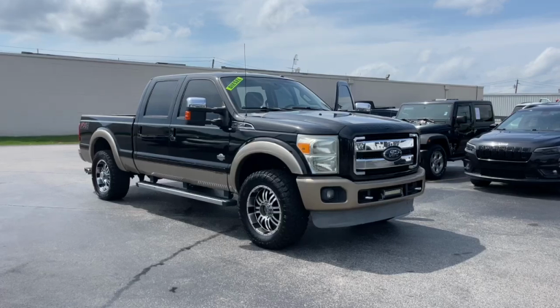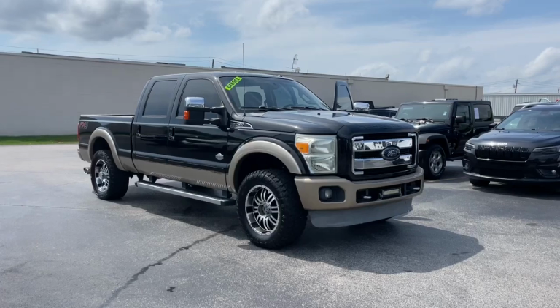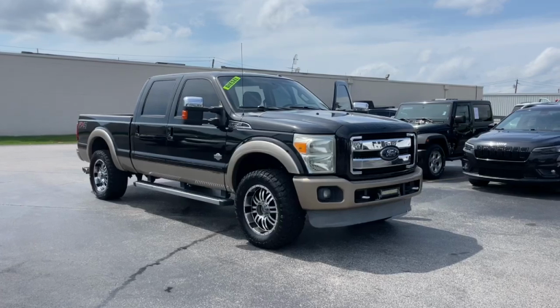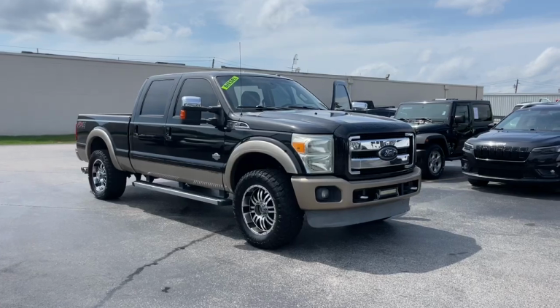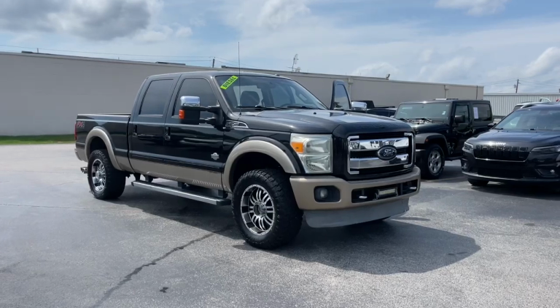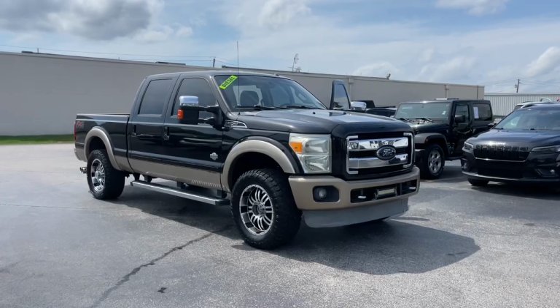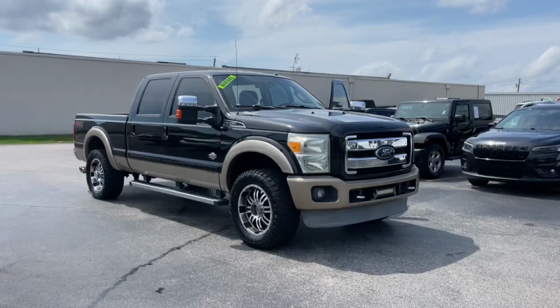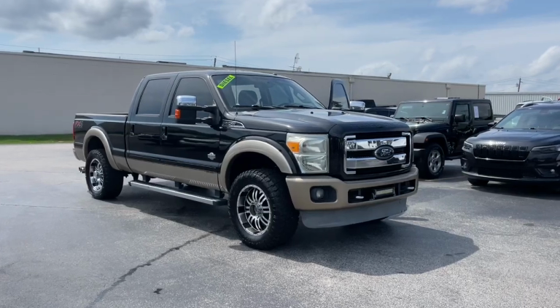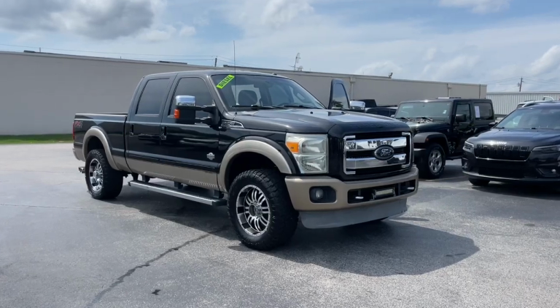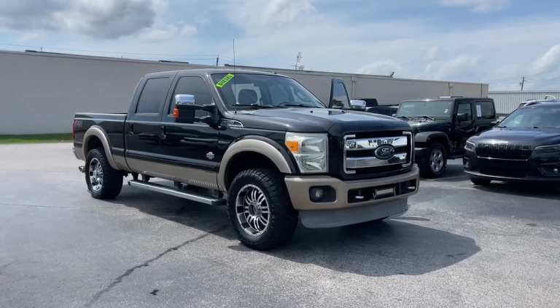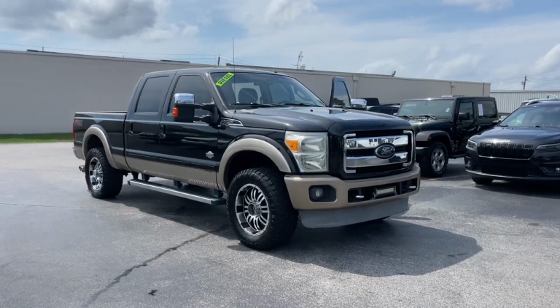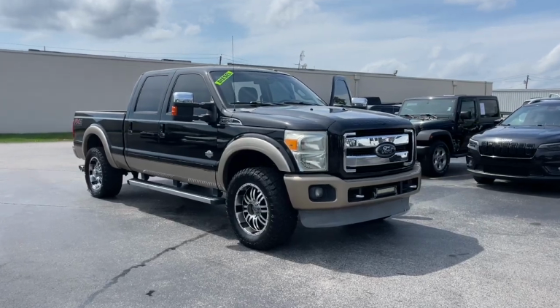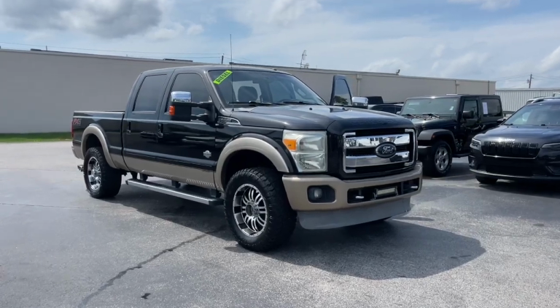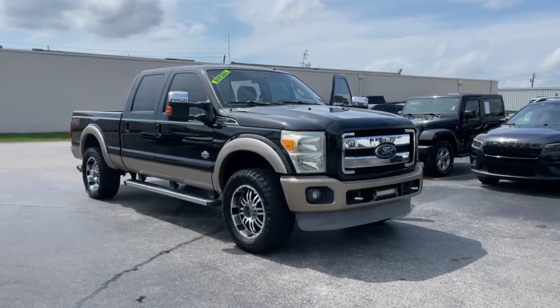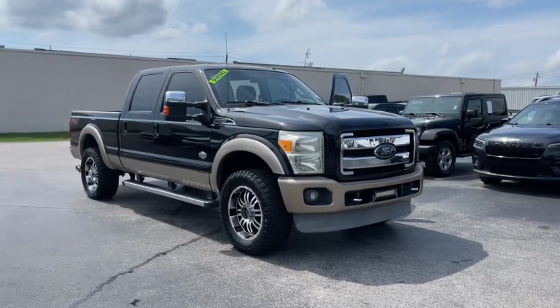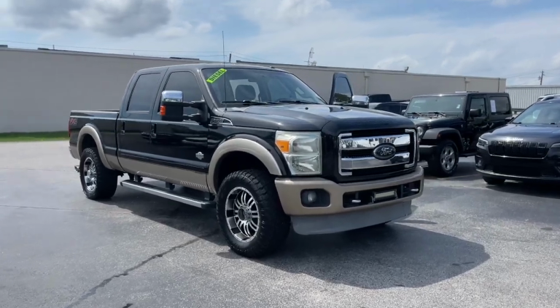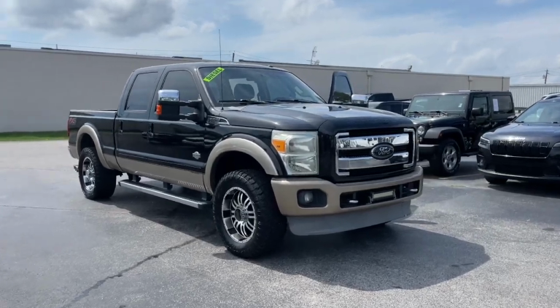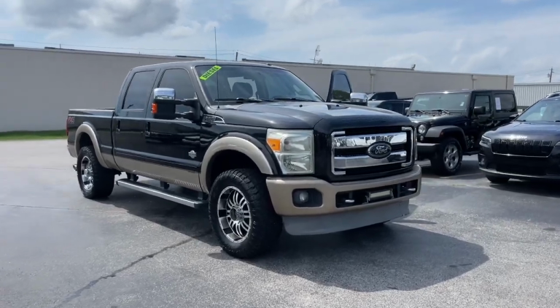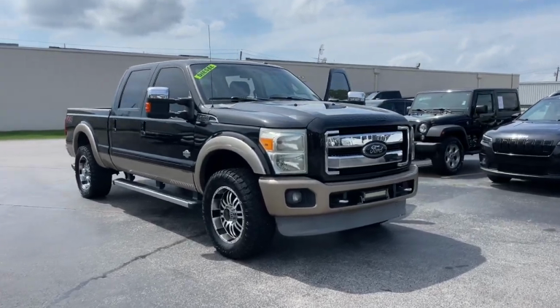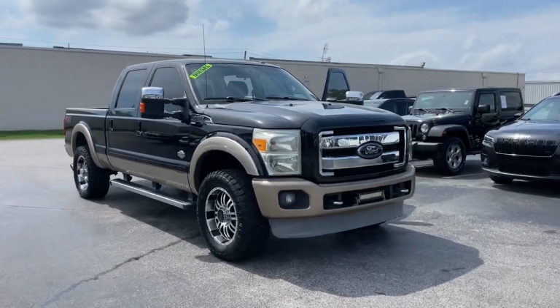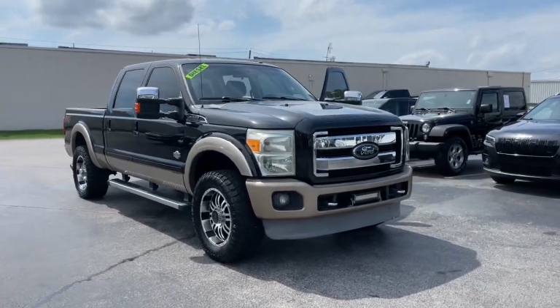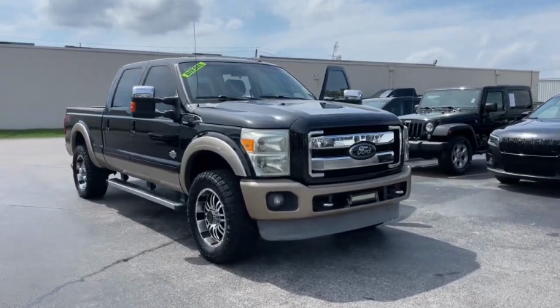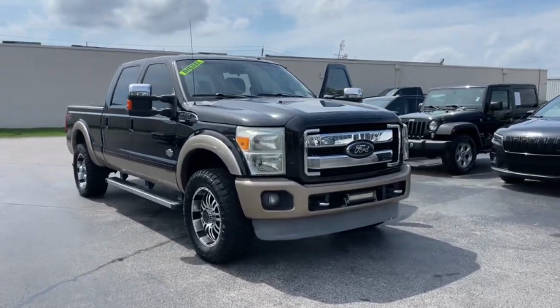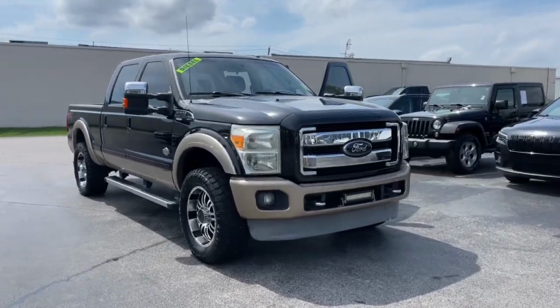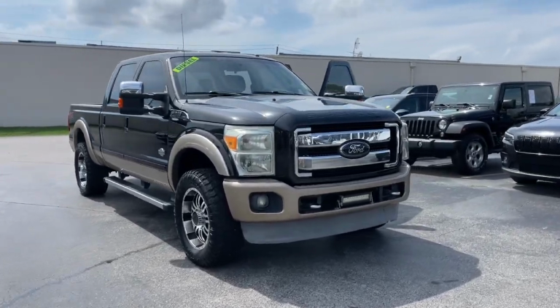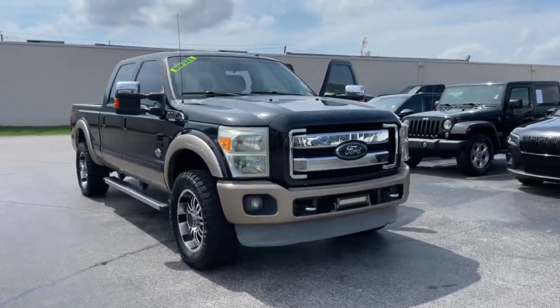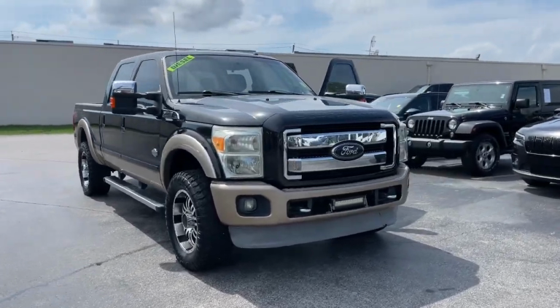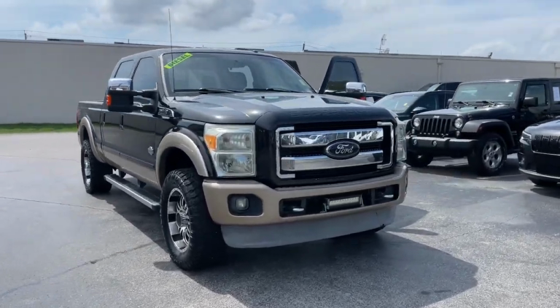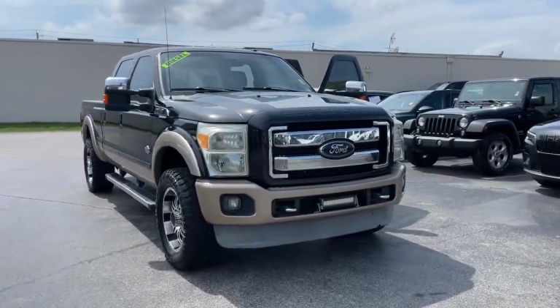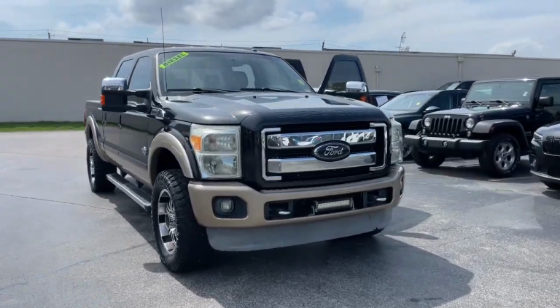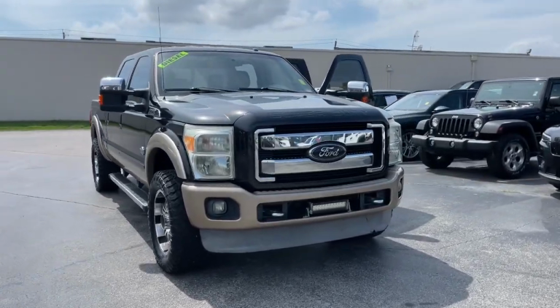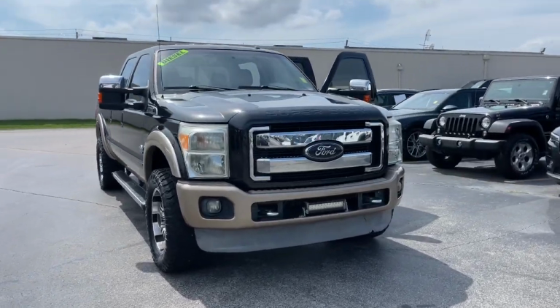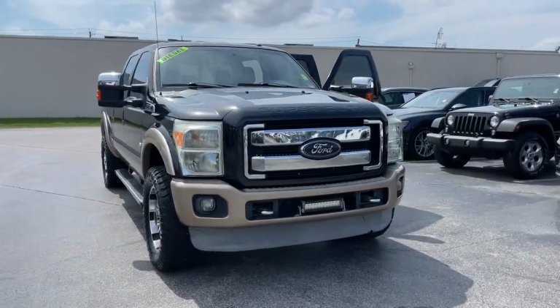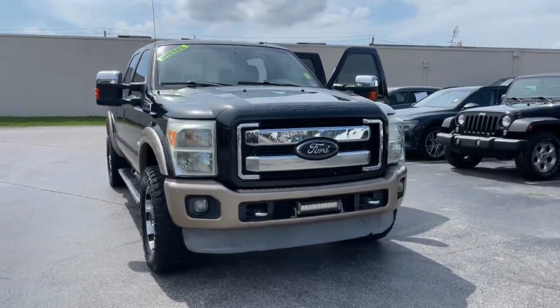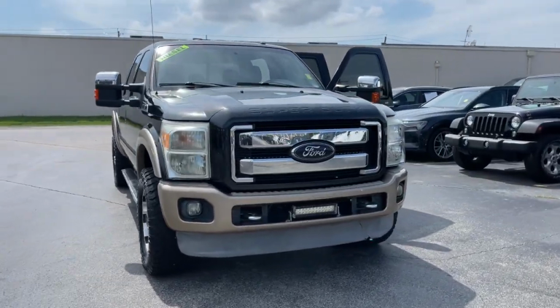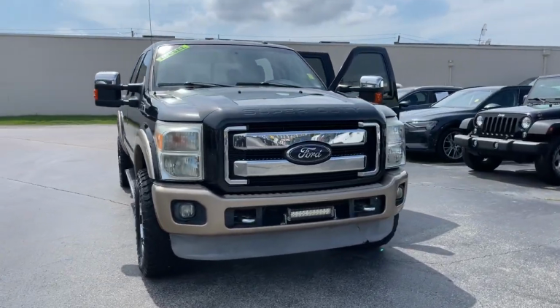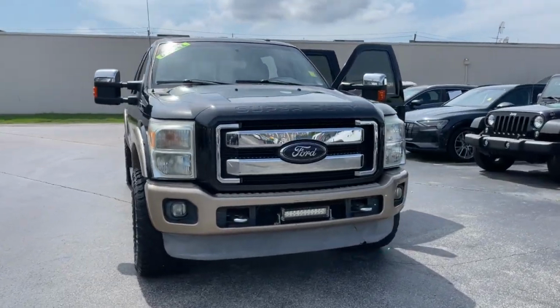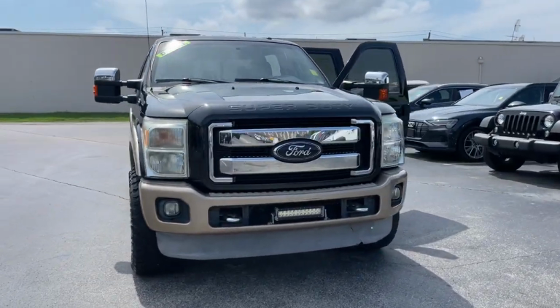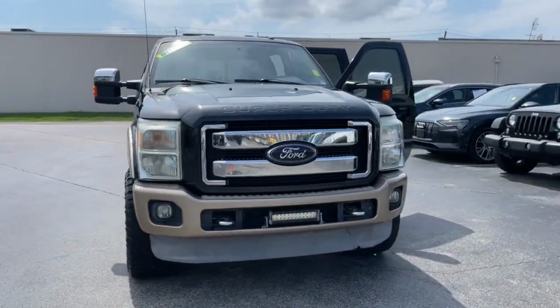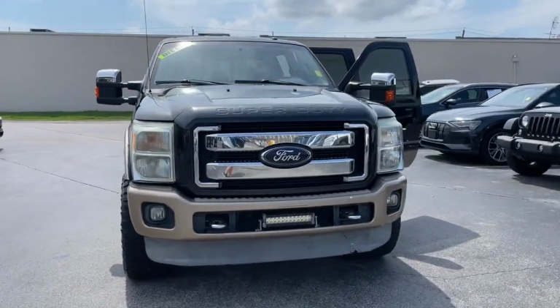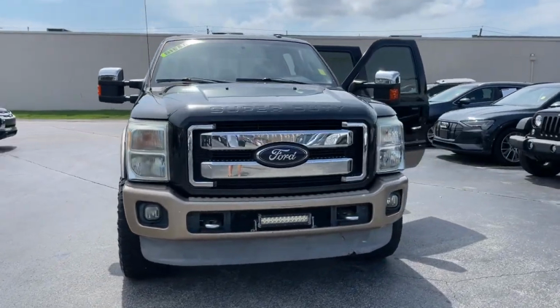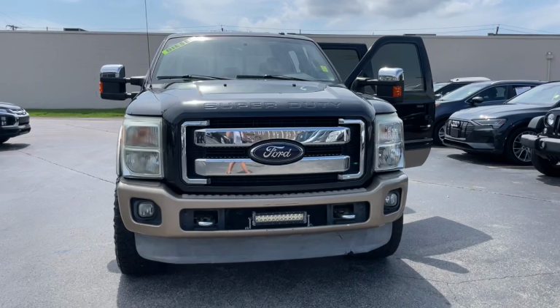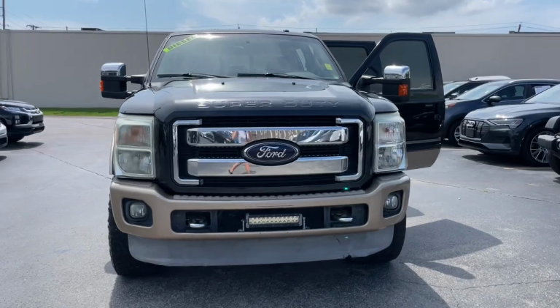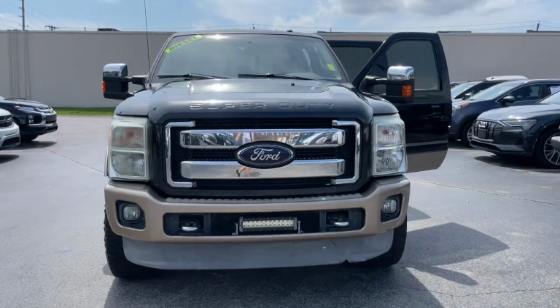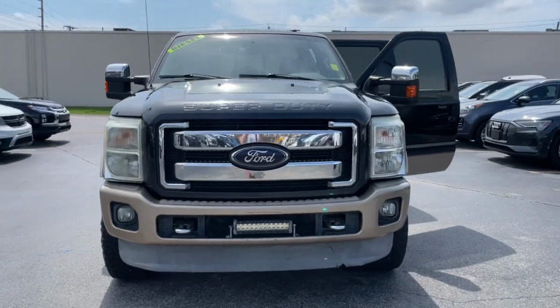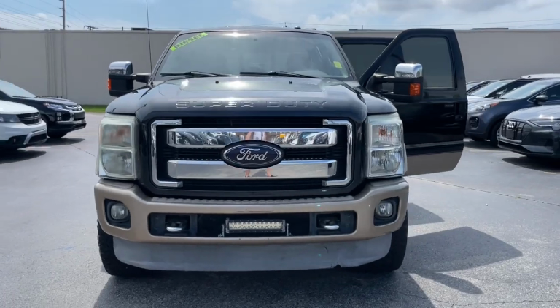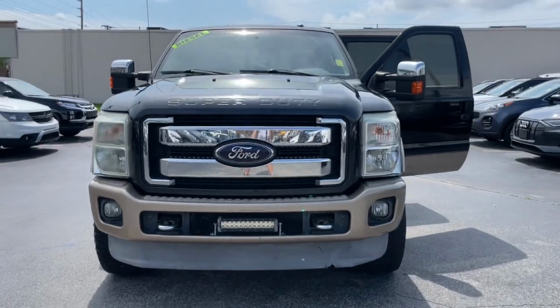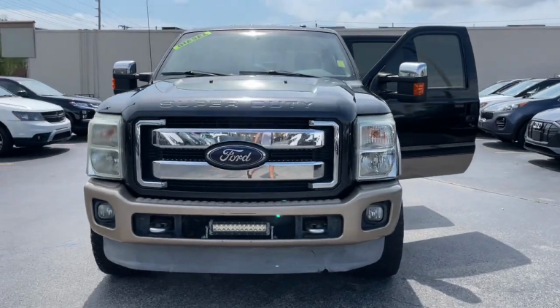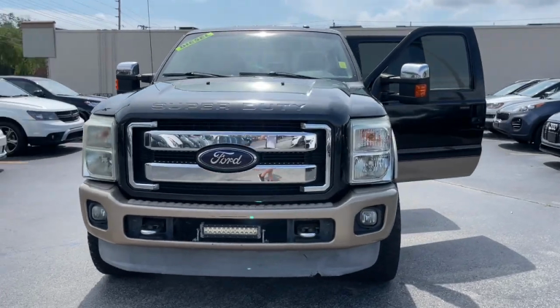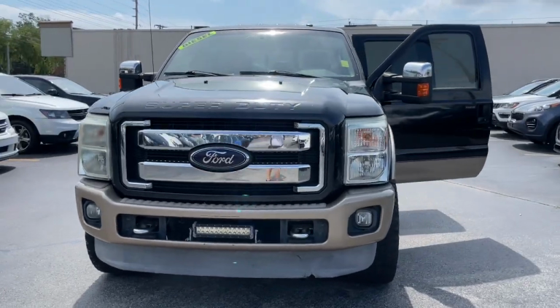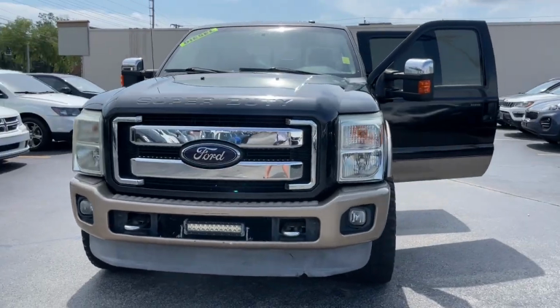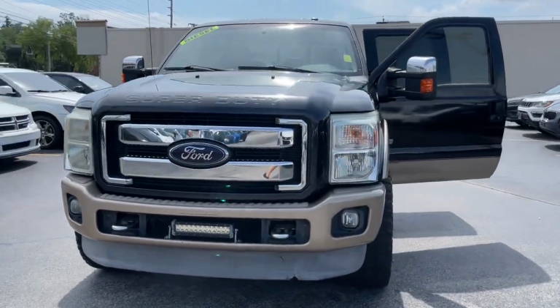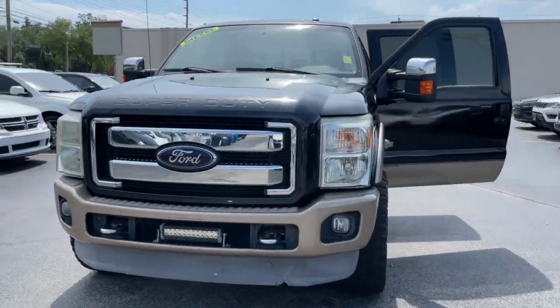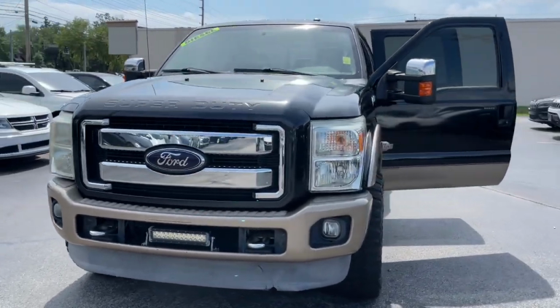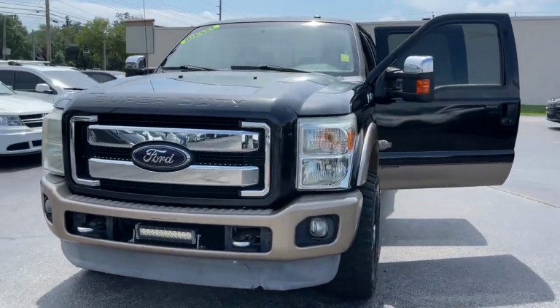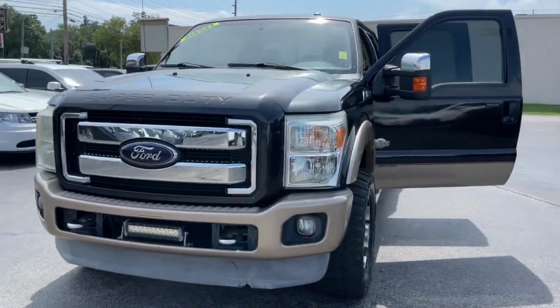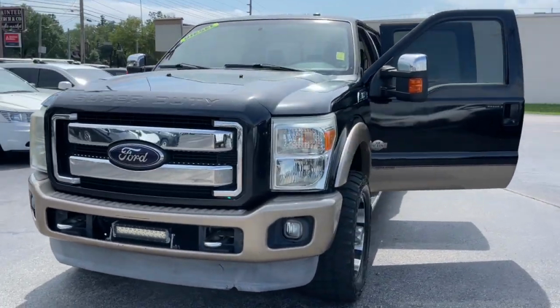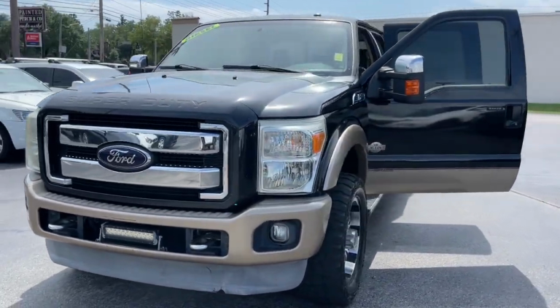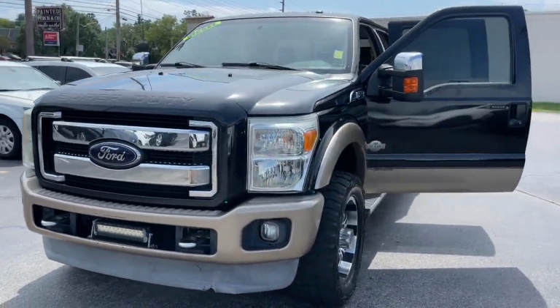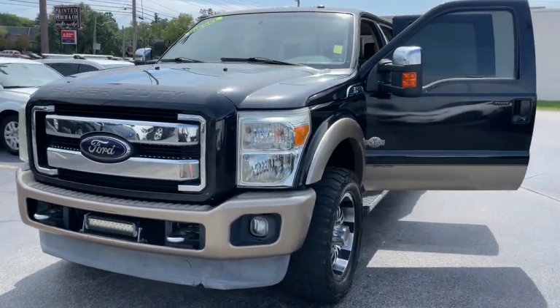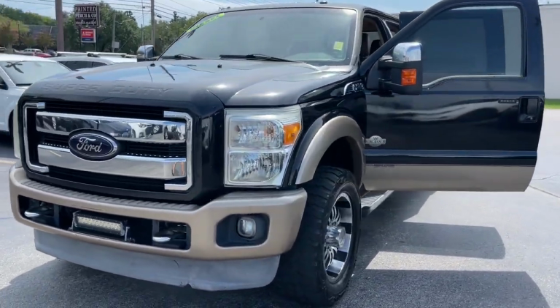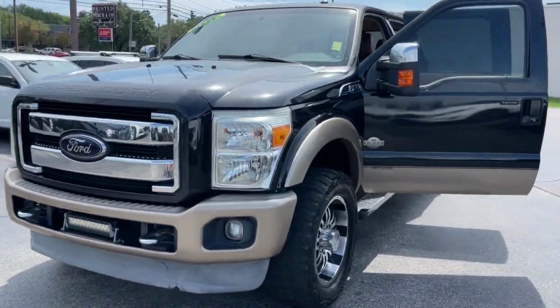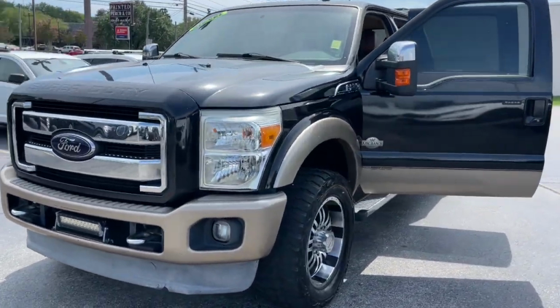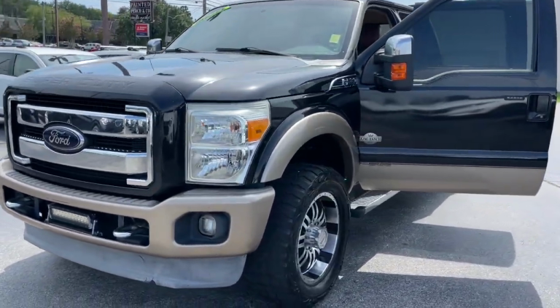Looking for your dream car? It could be the 2012 Ford F-250. If you're going to do it, do it right.